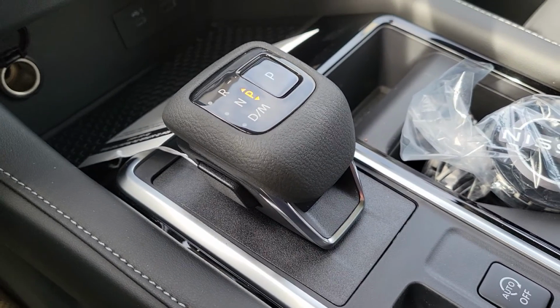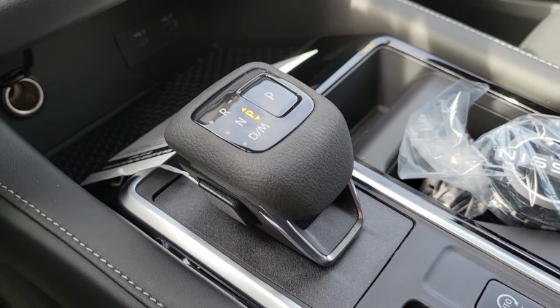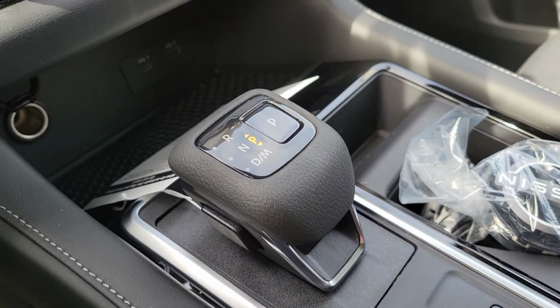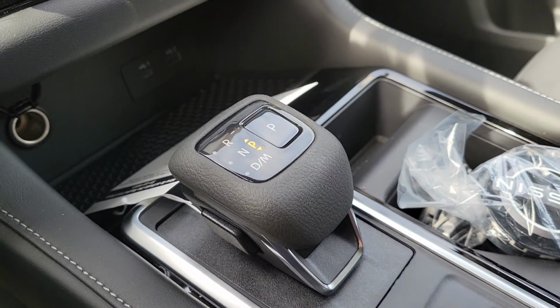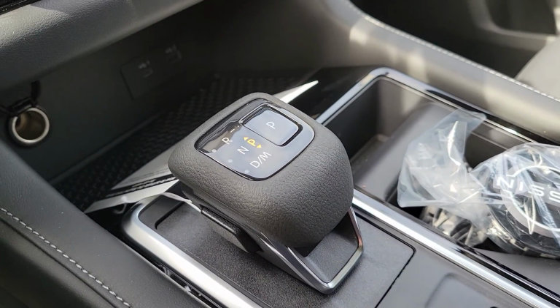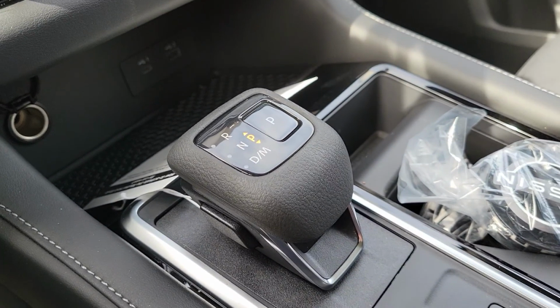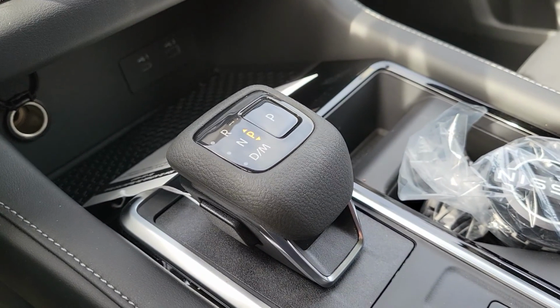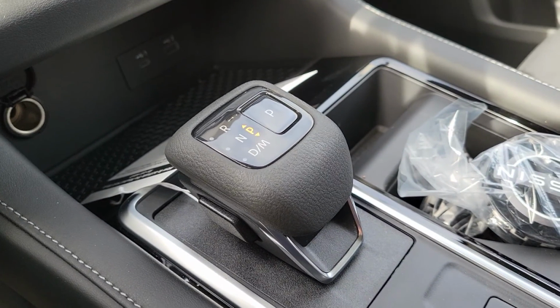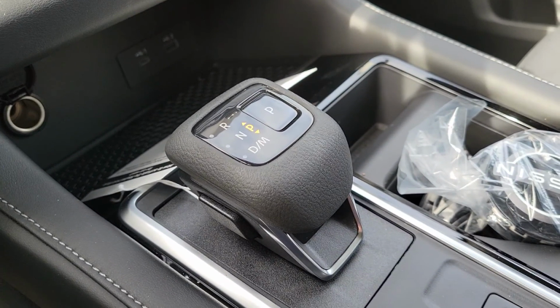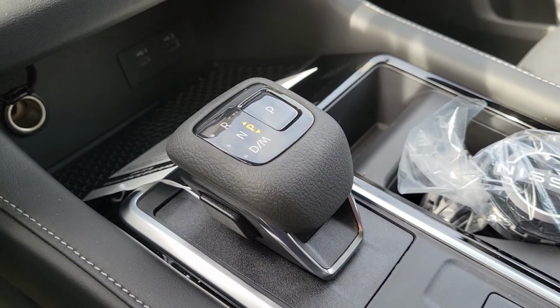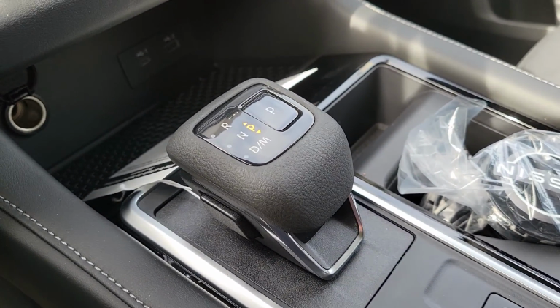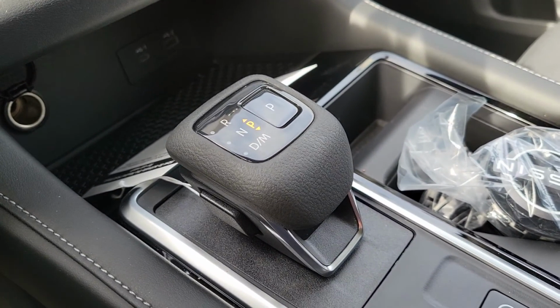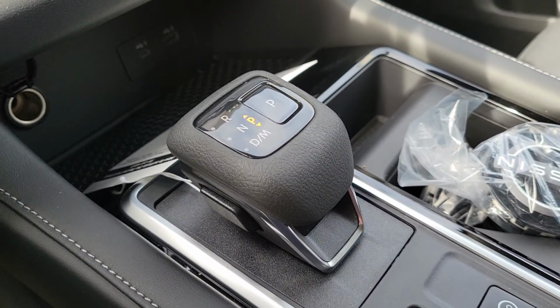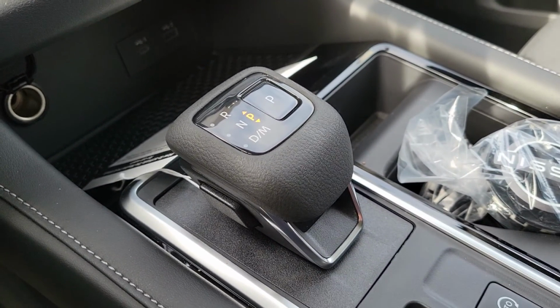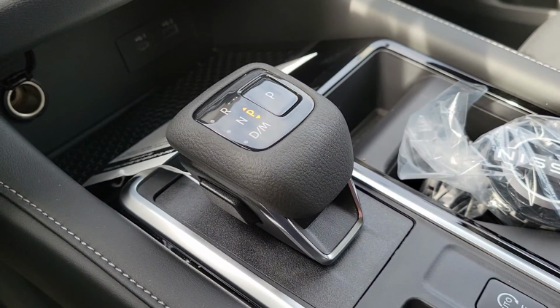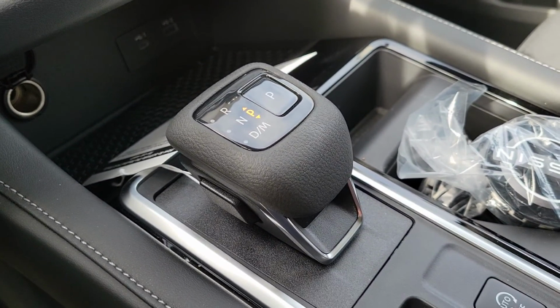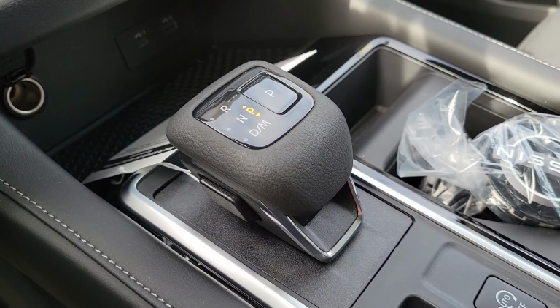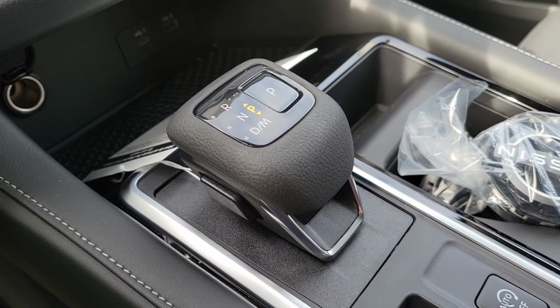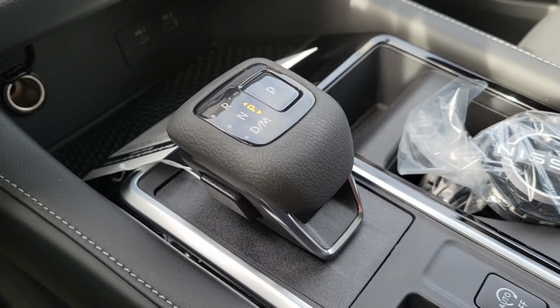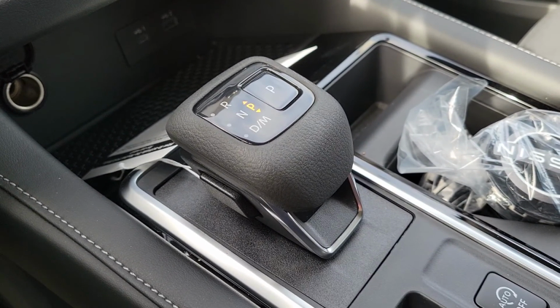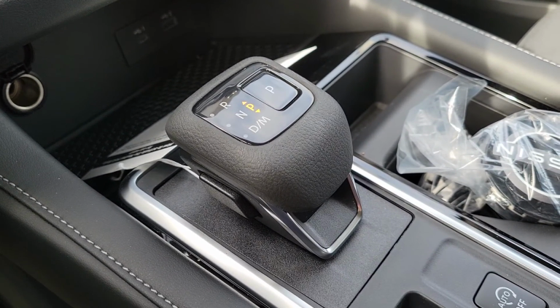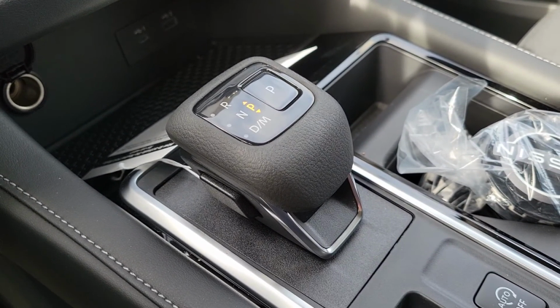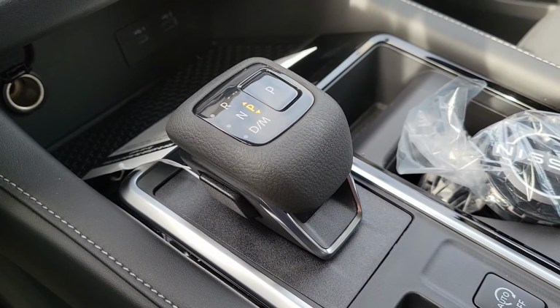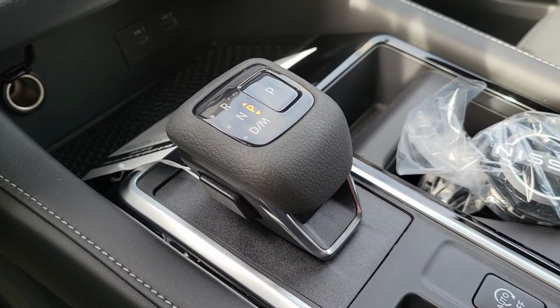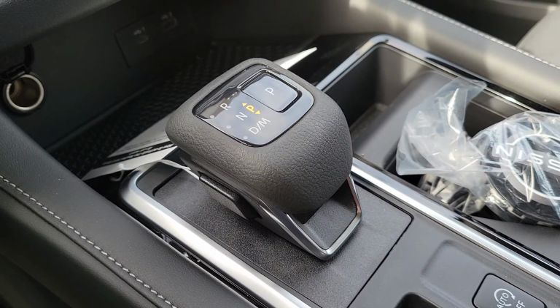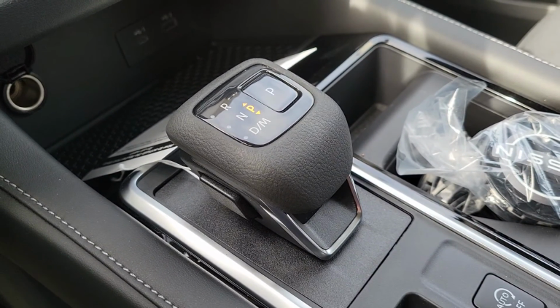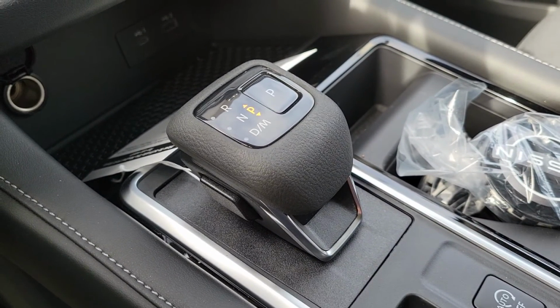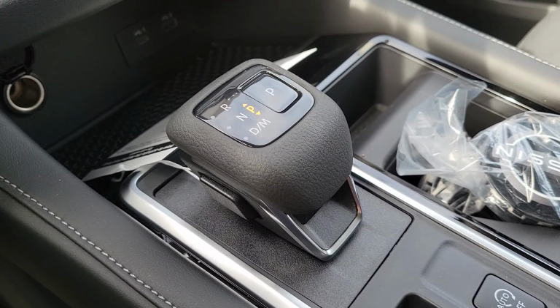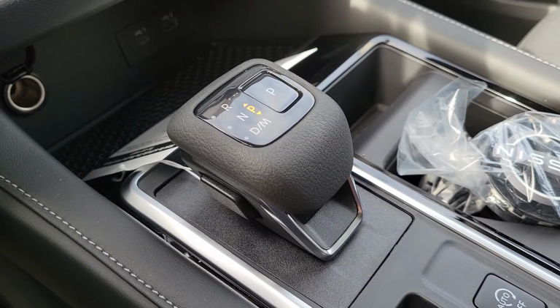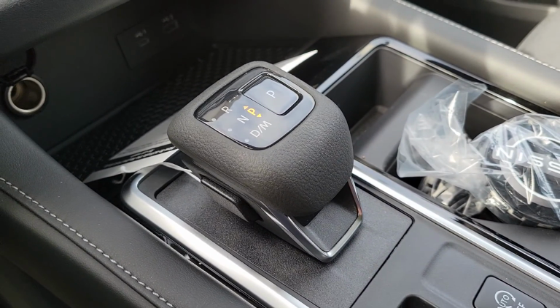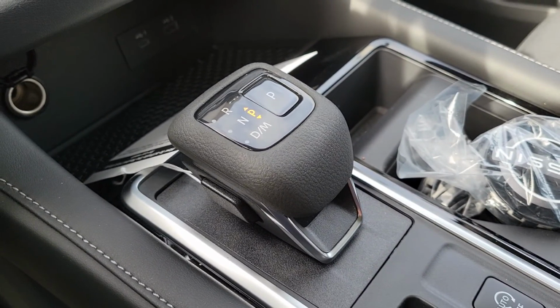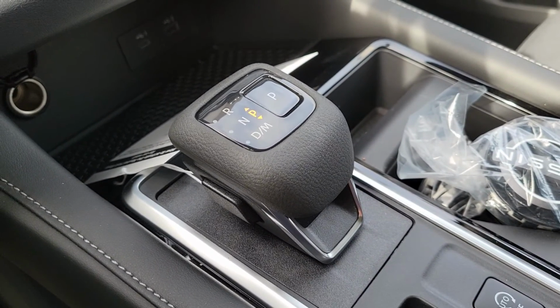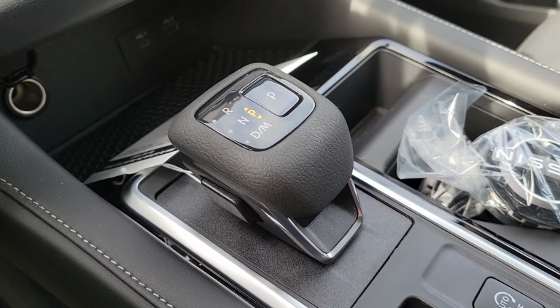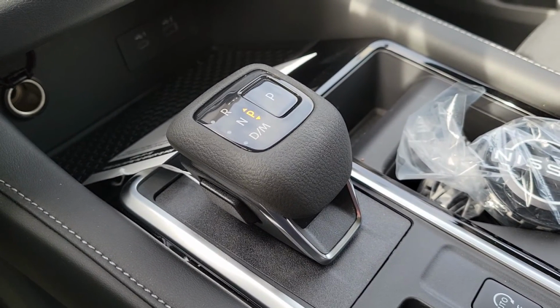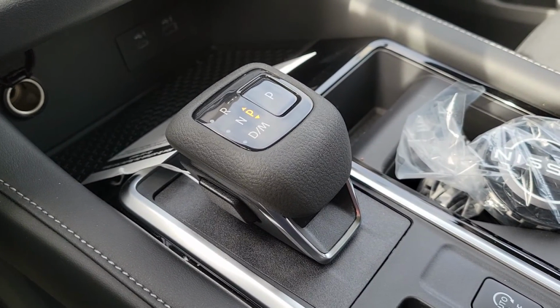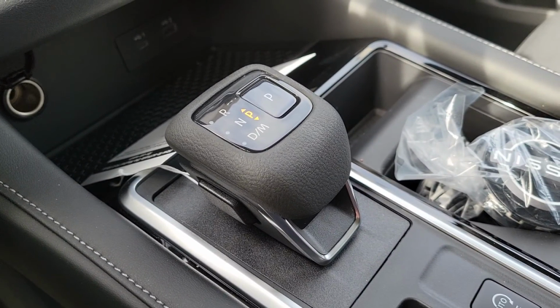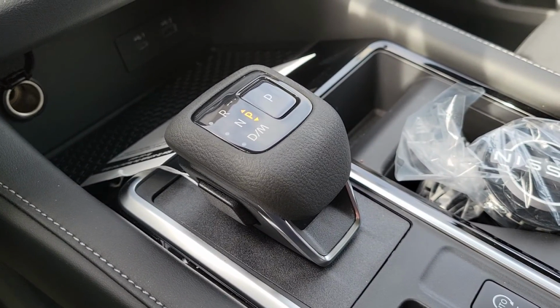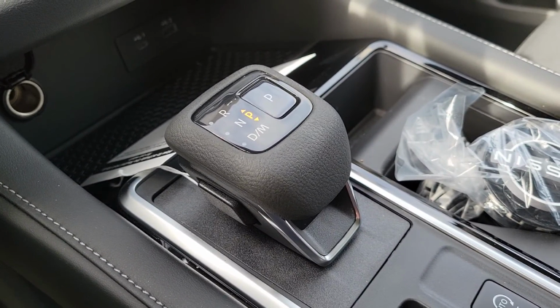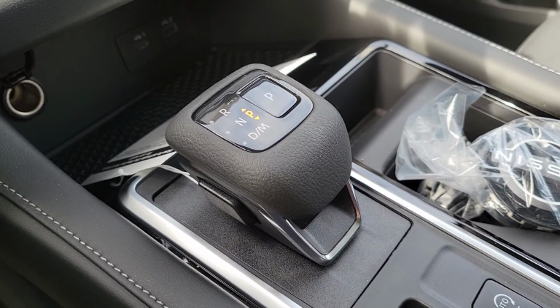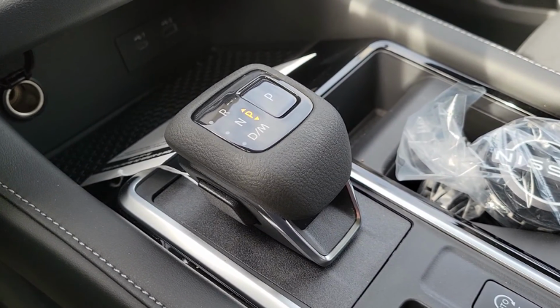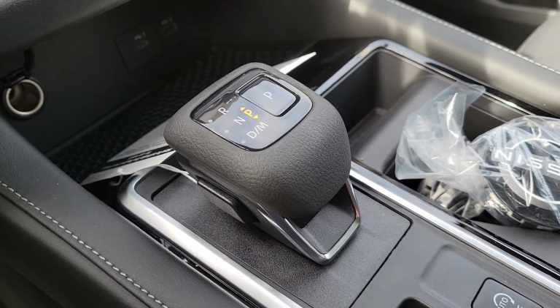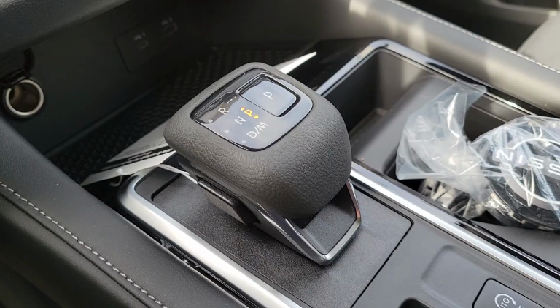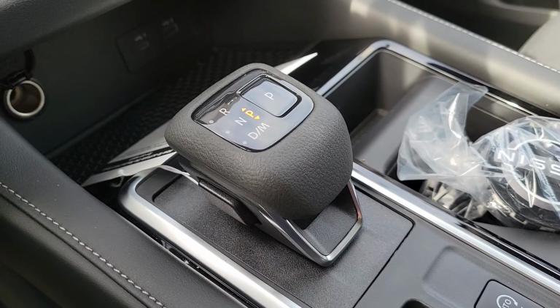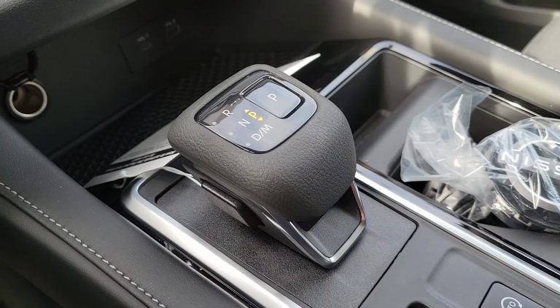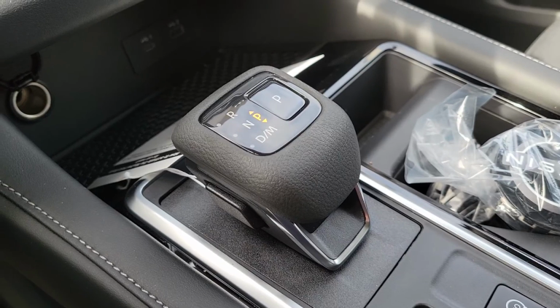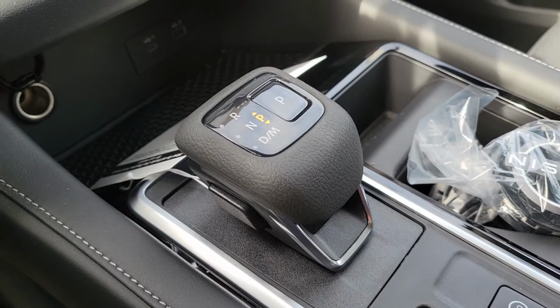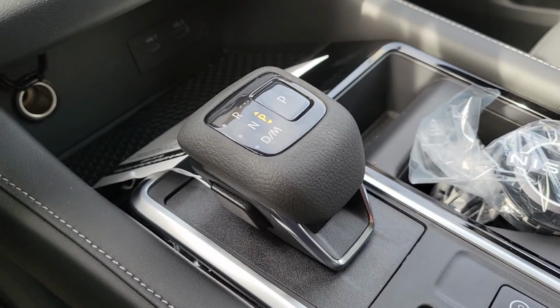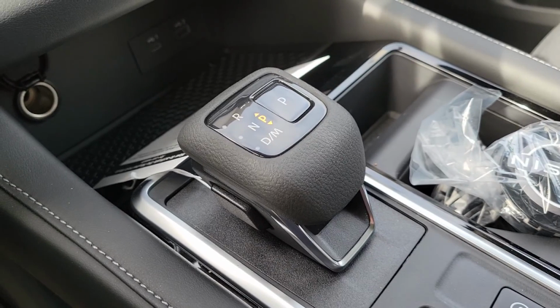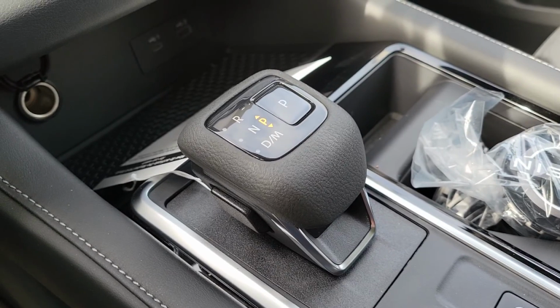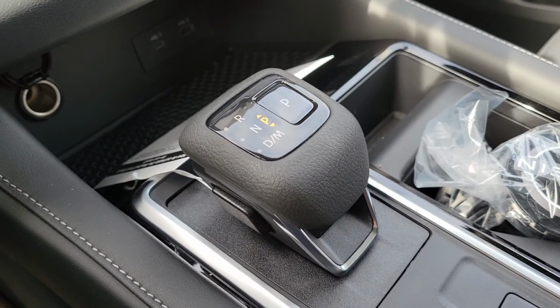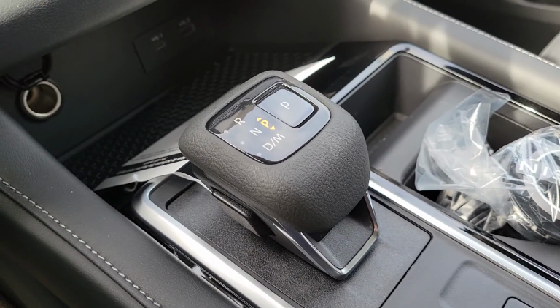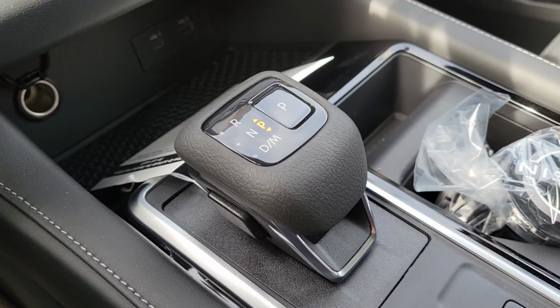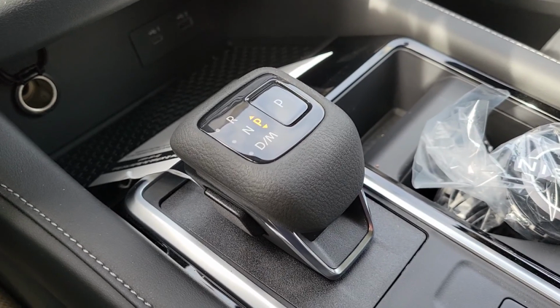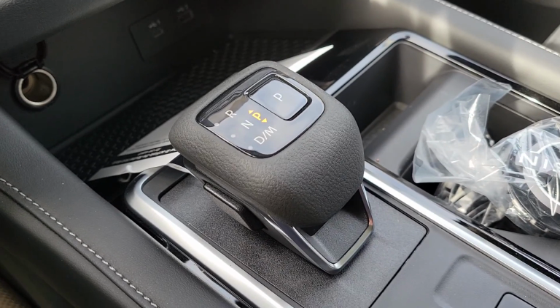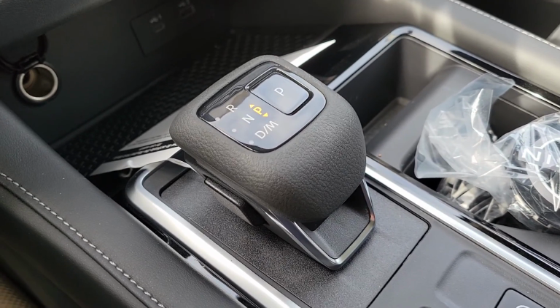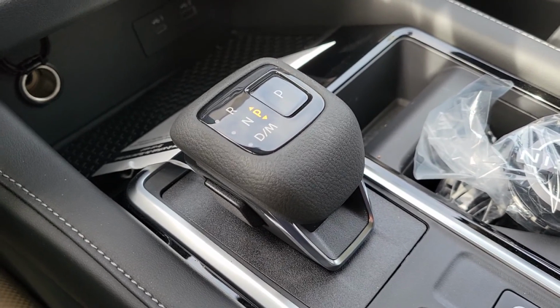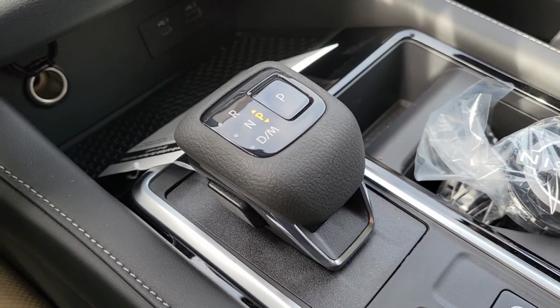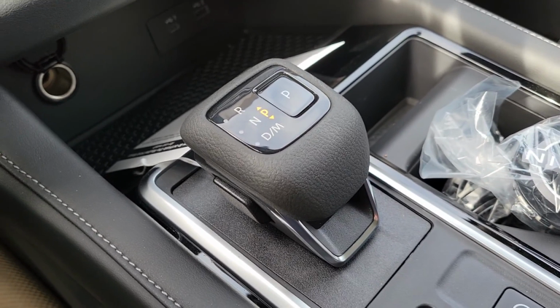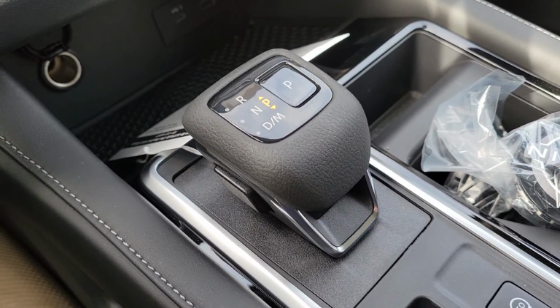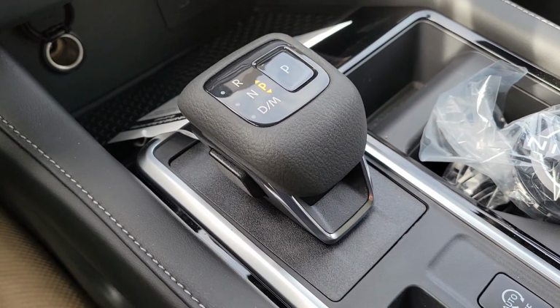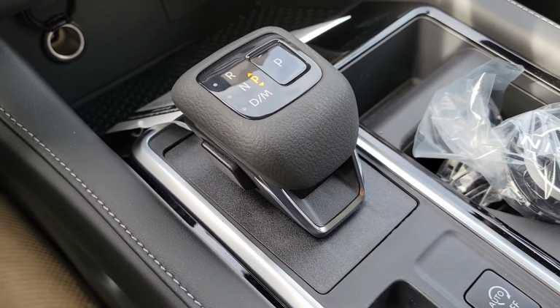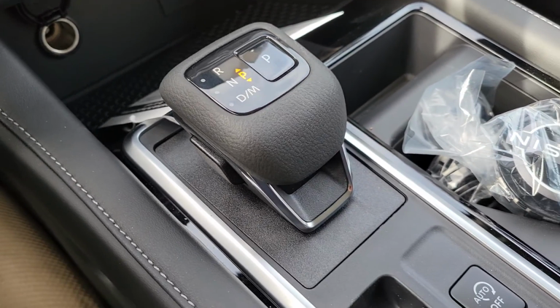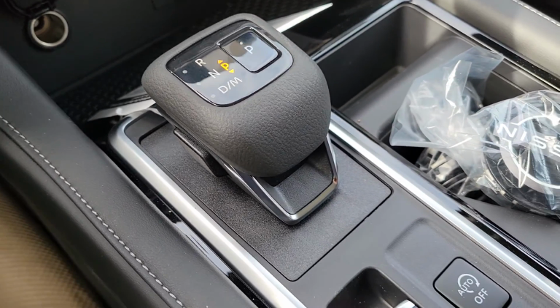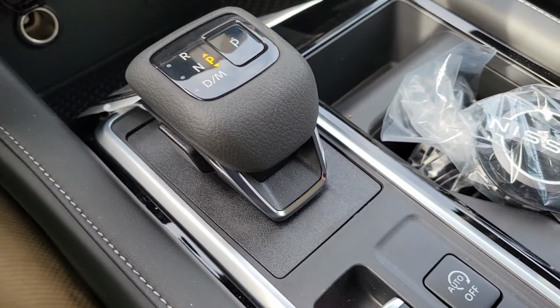It's a nine-speed automatic transmission. This transmission is an in-house transmission, meaning that it's made by Nissan and not by somebody else.